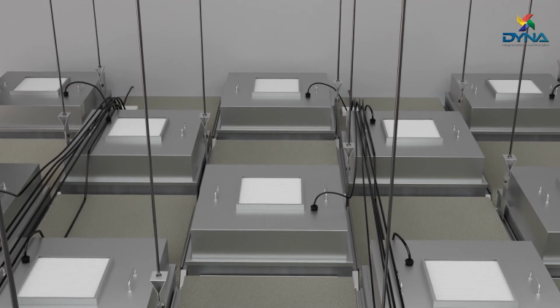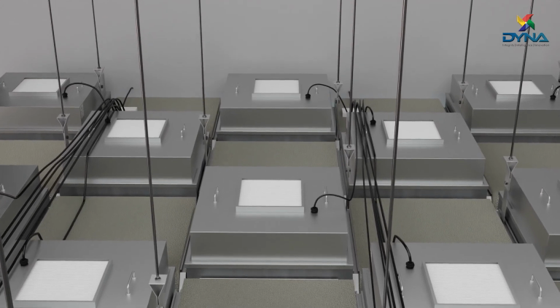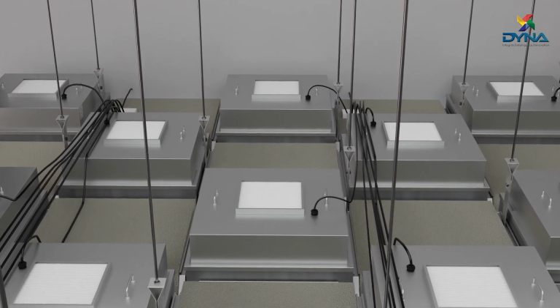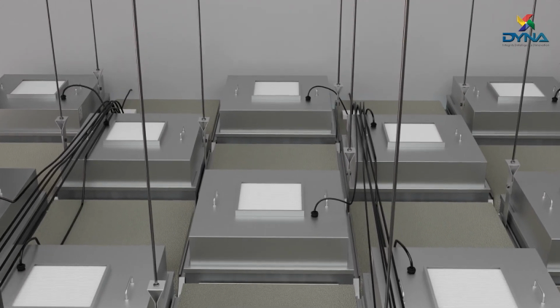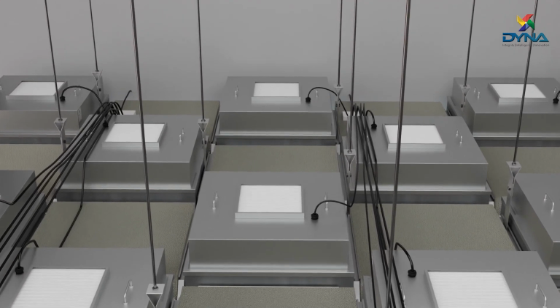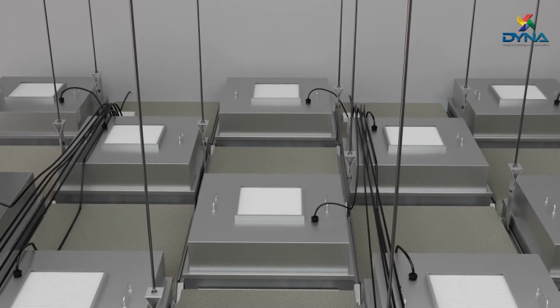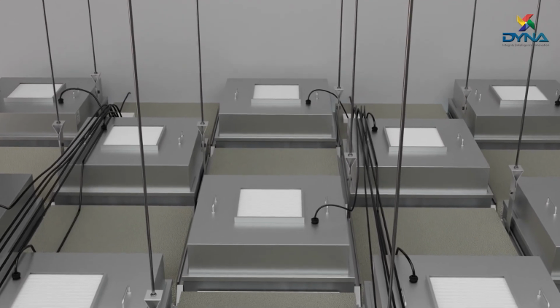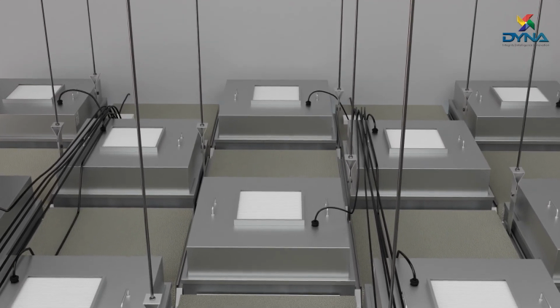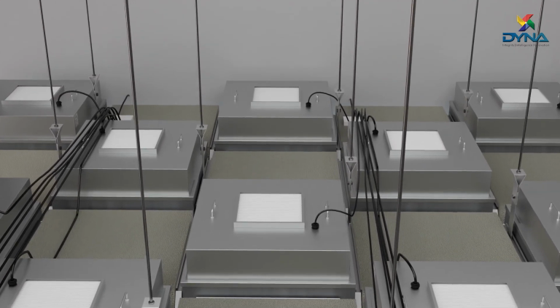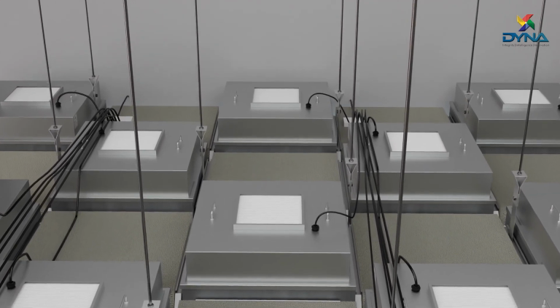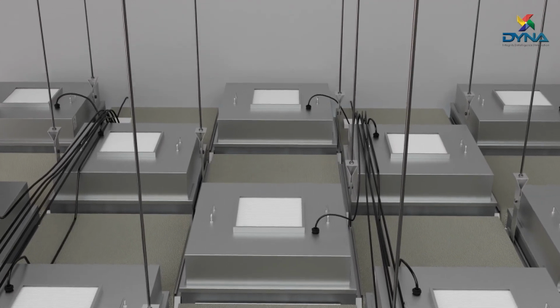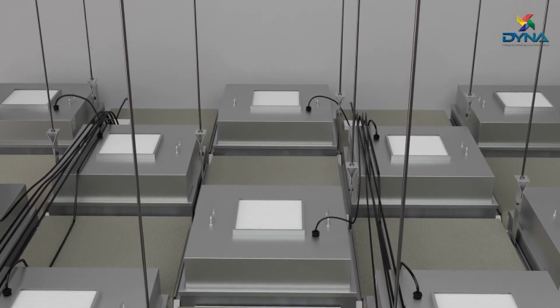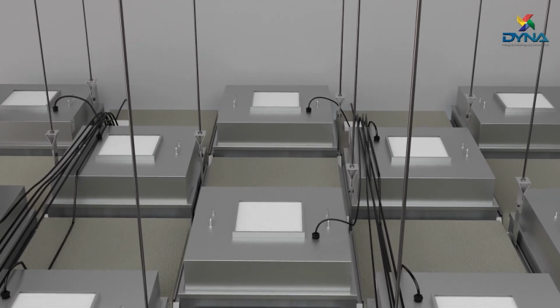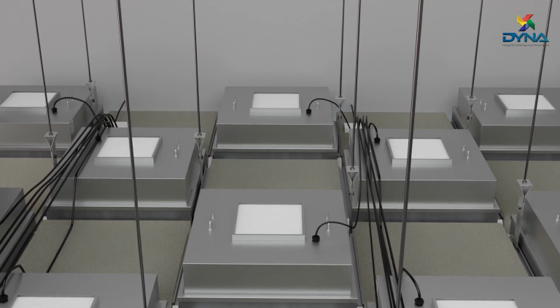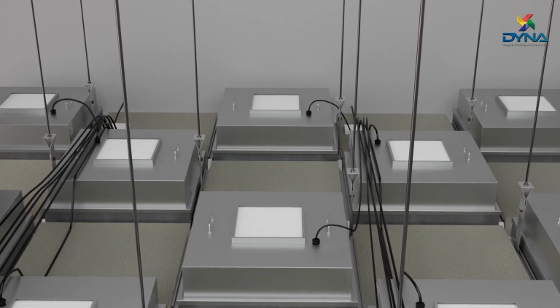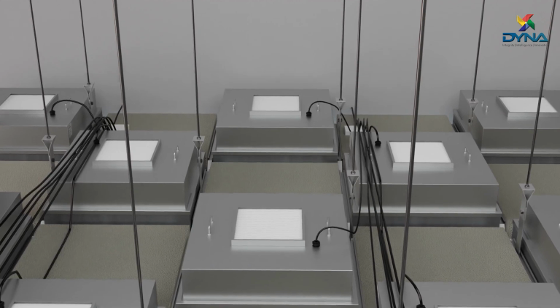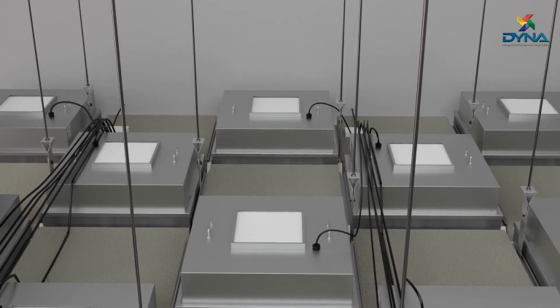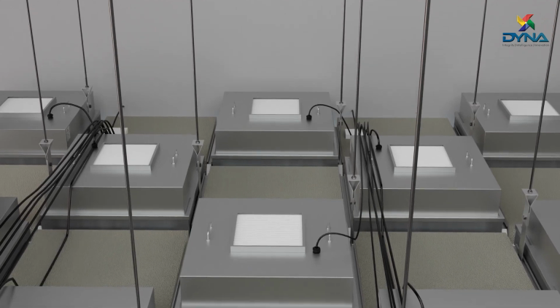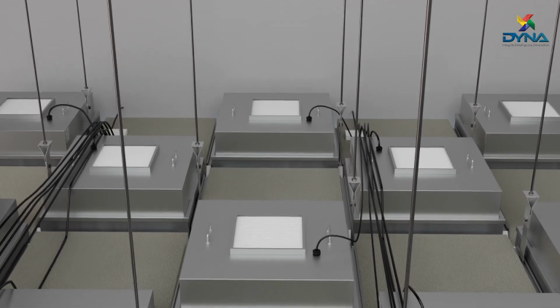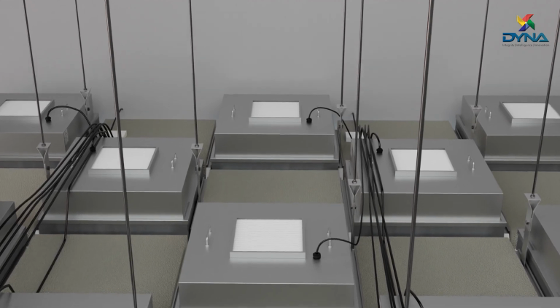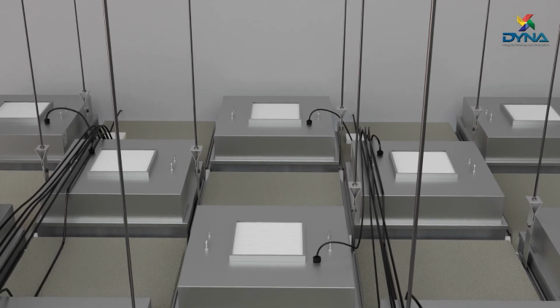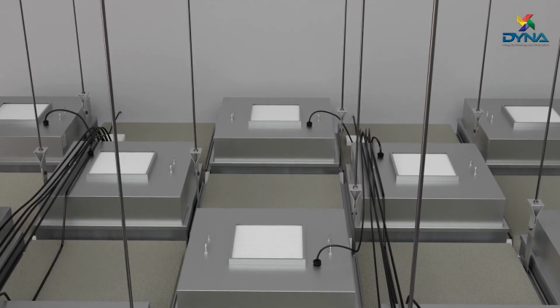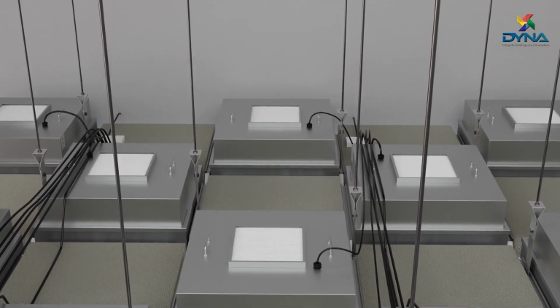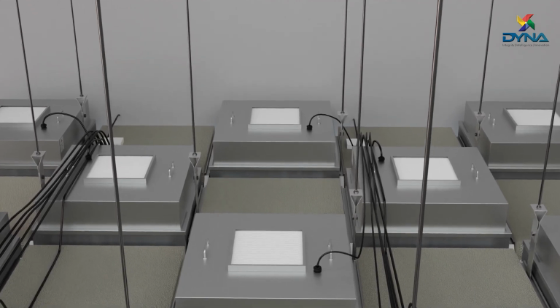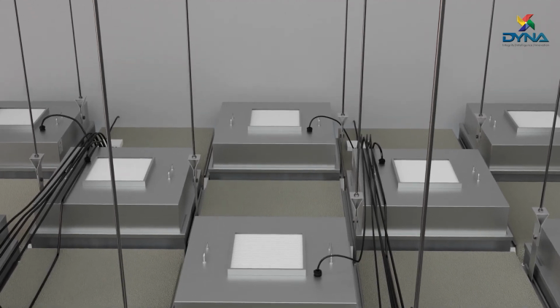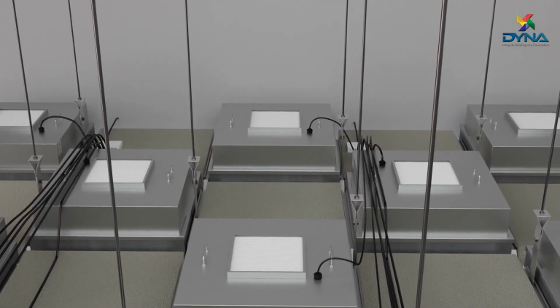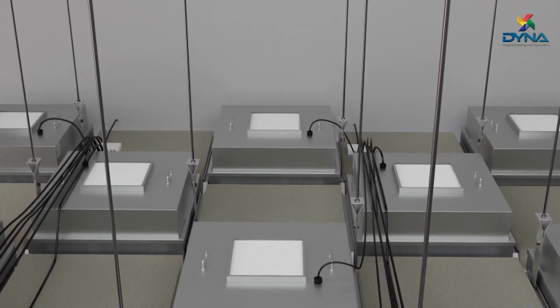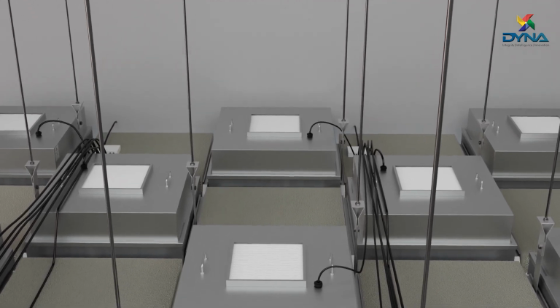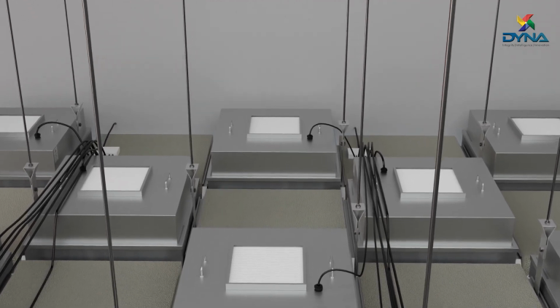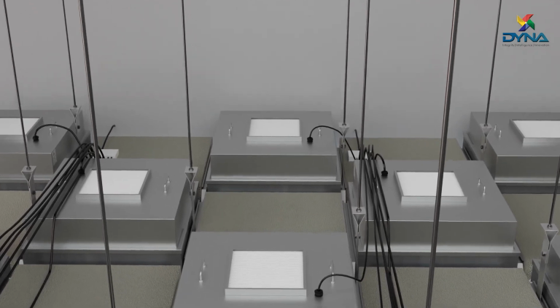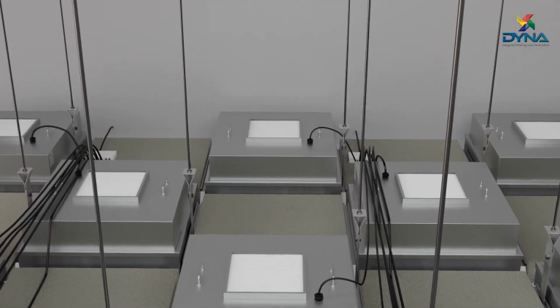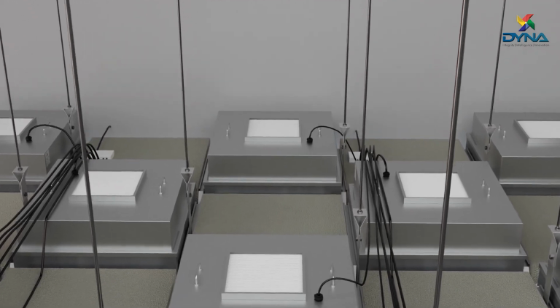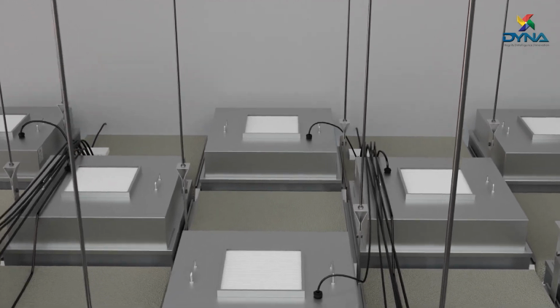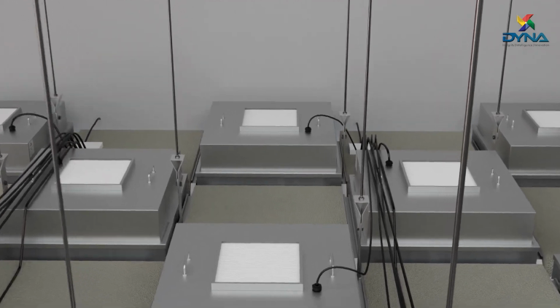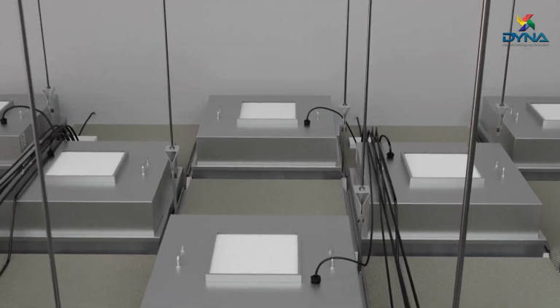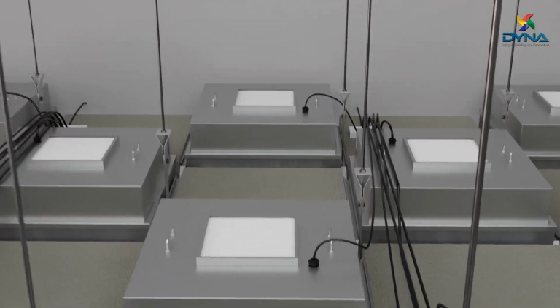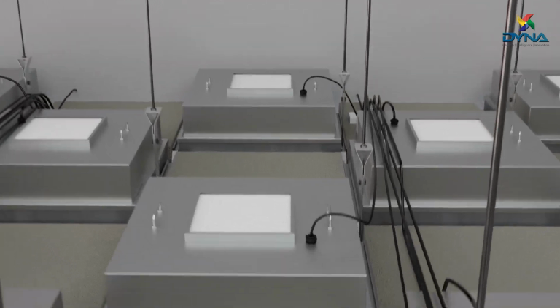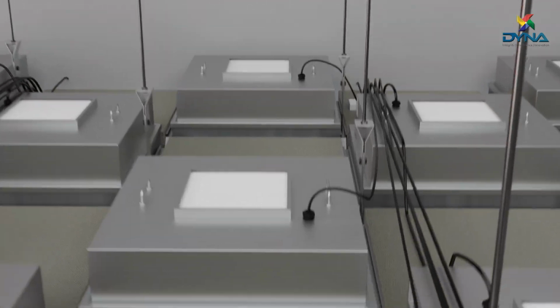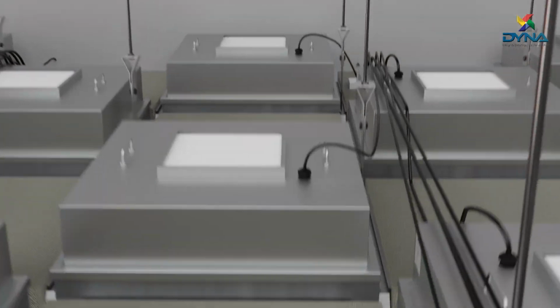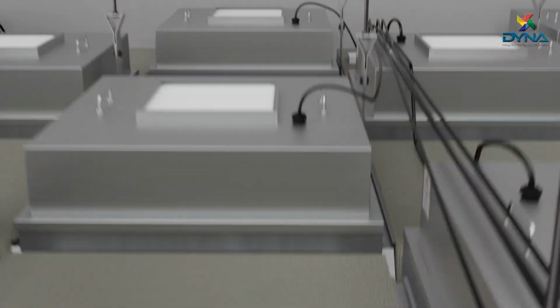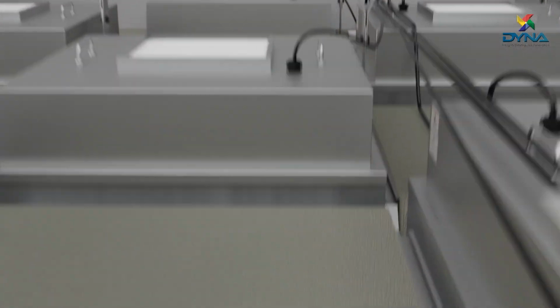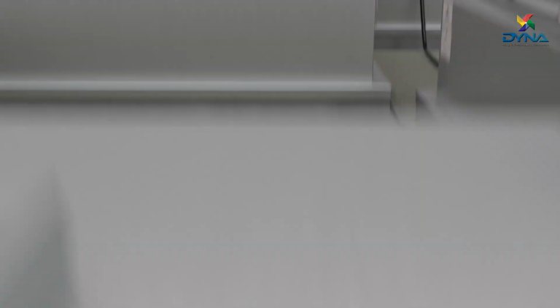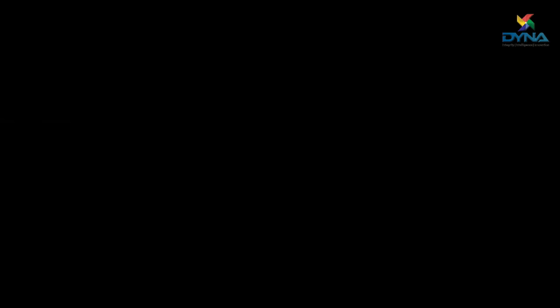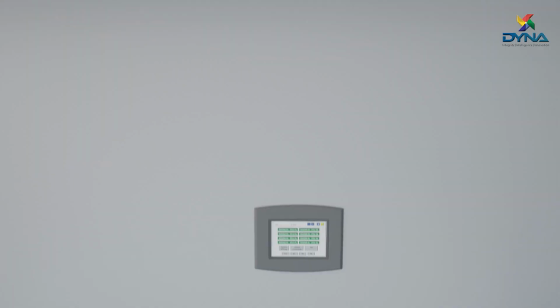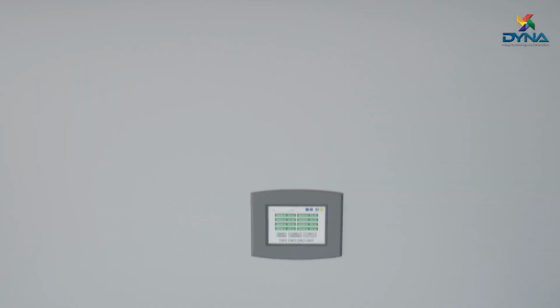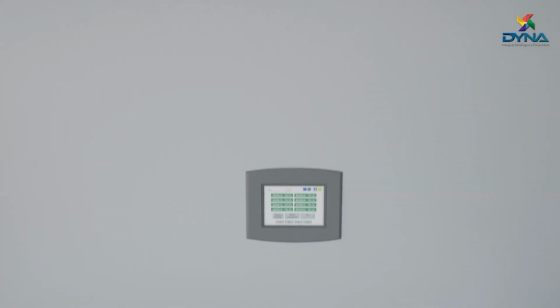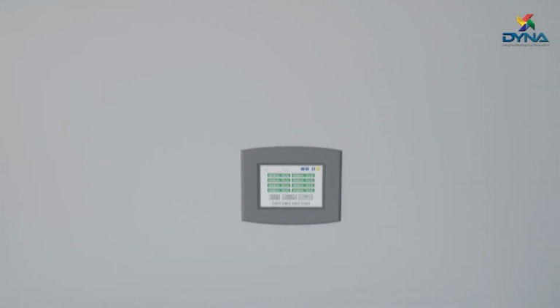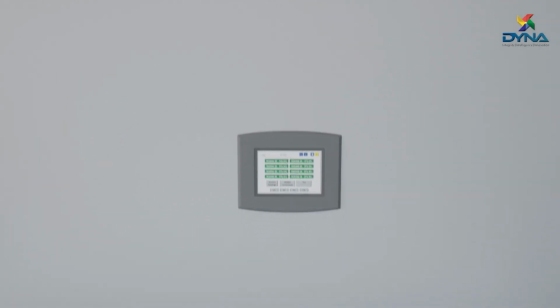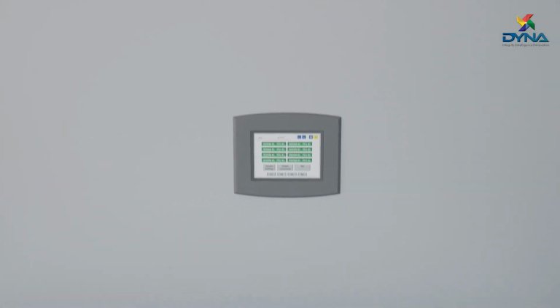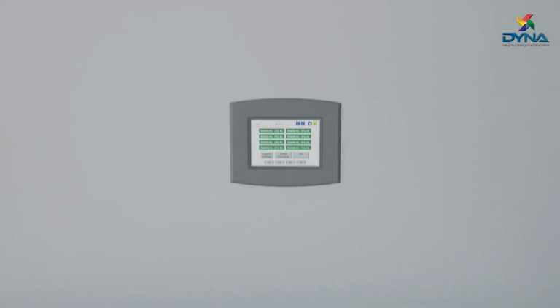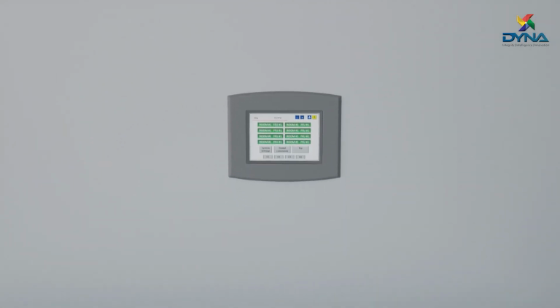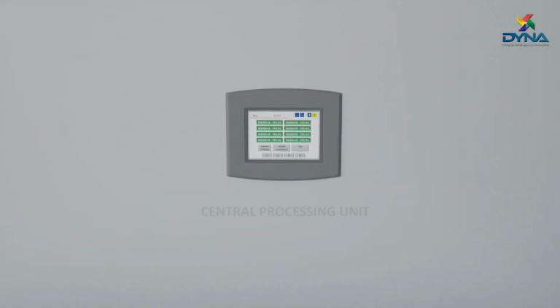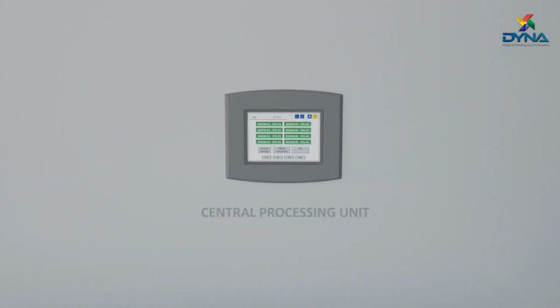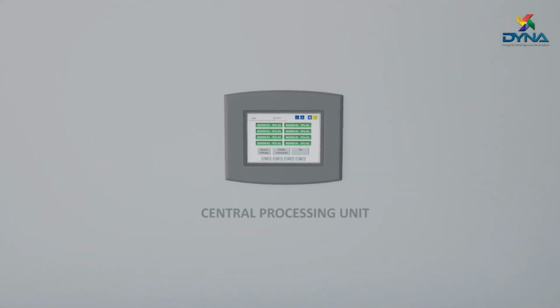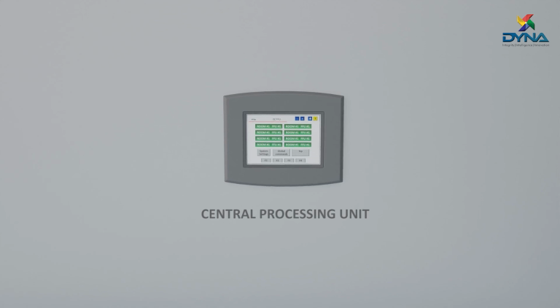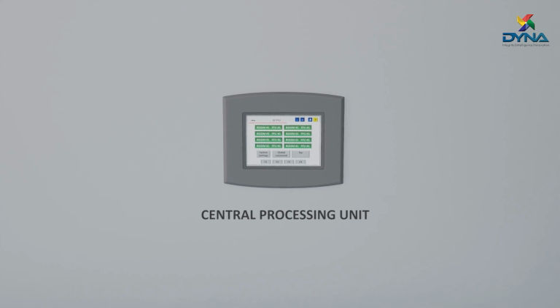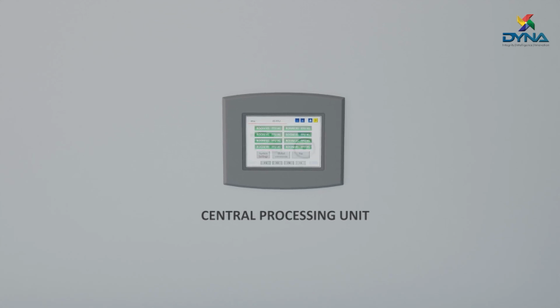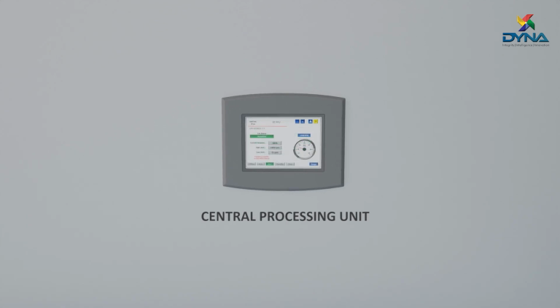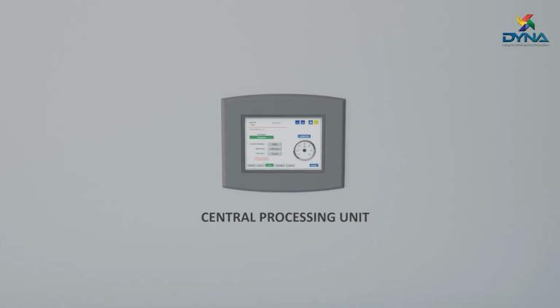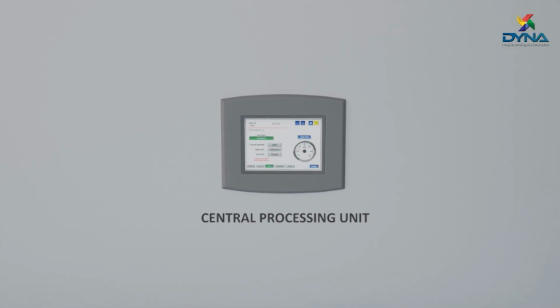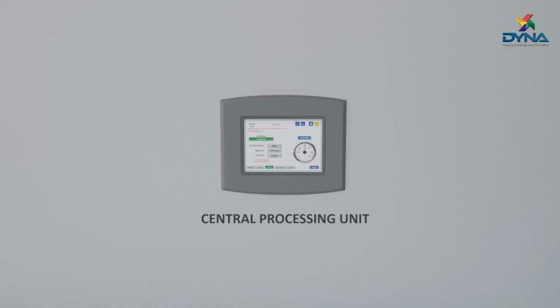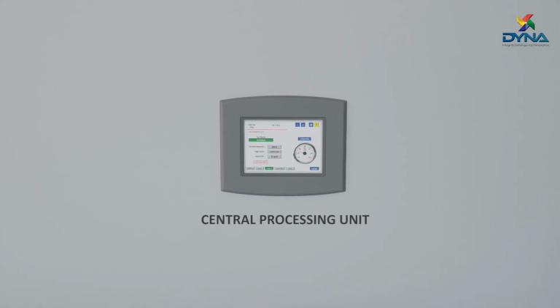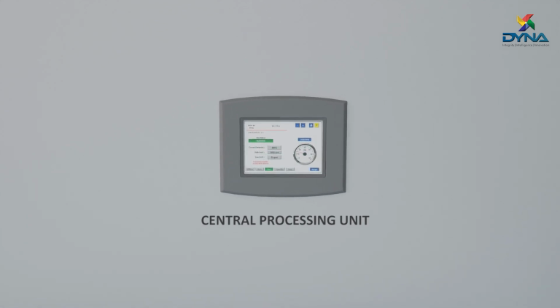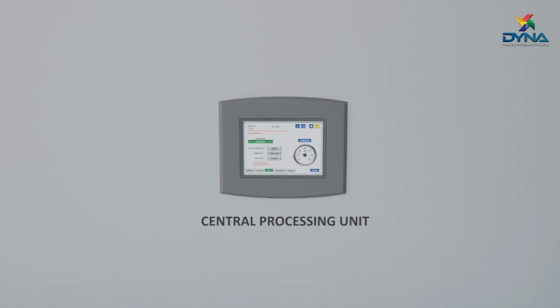The fan filter units can also be made to be controlled remotely, using BMS or central processing systems.